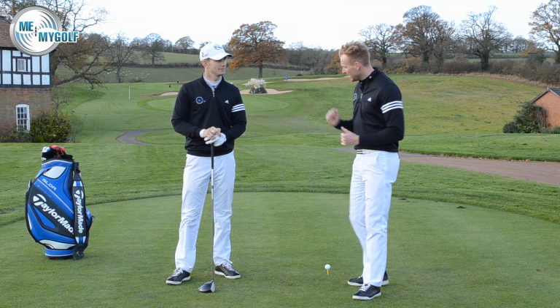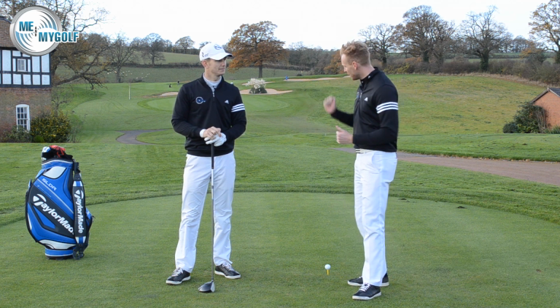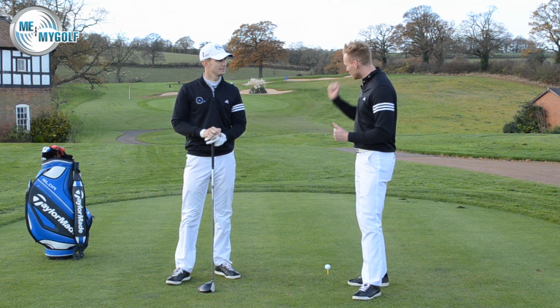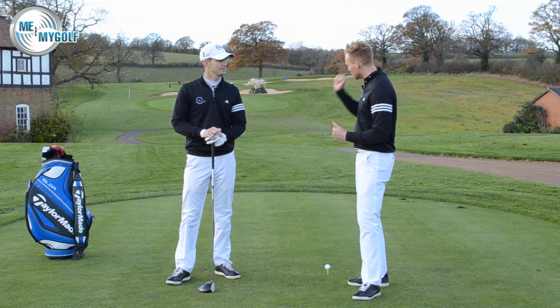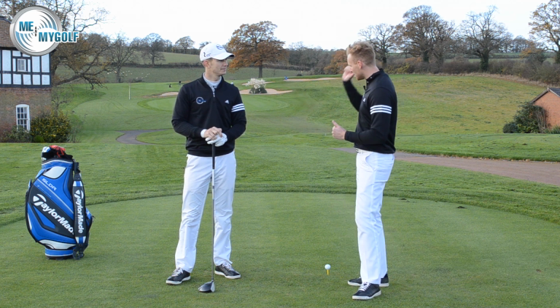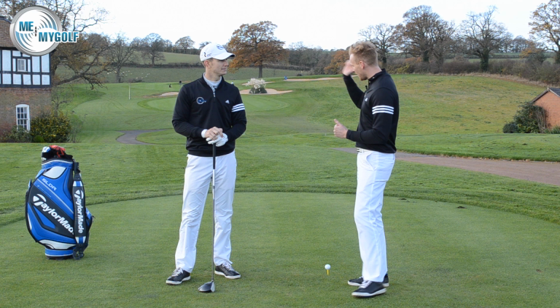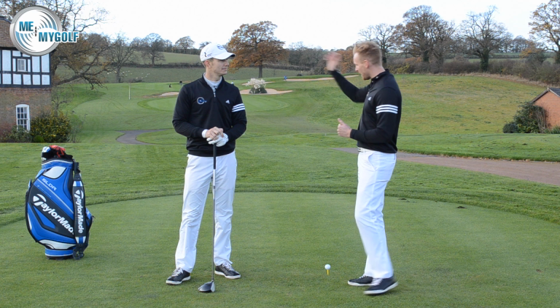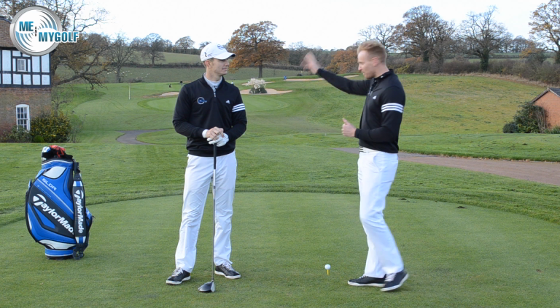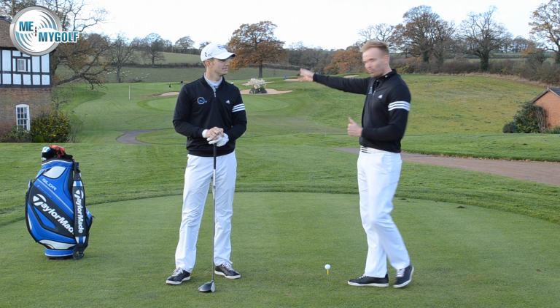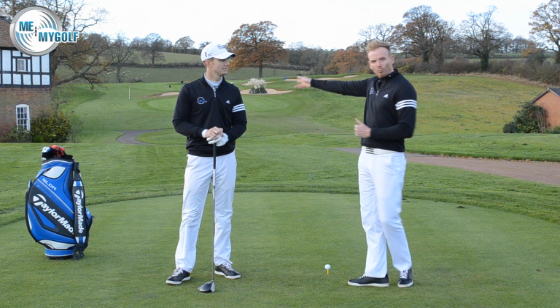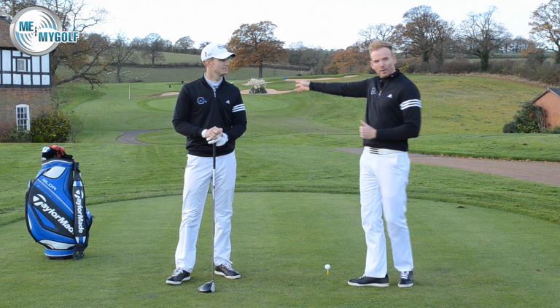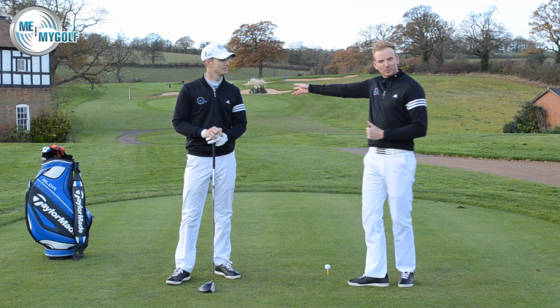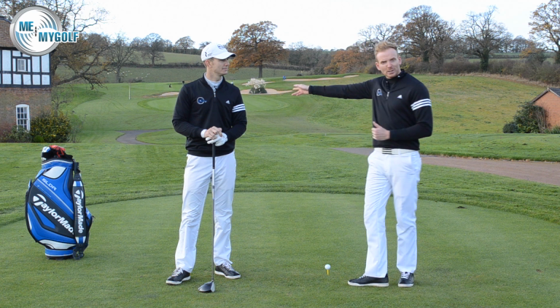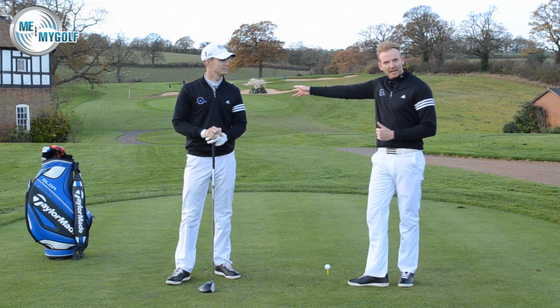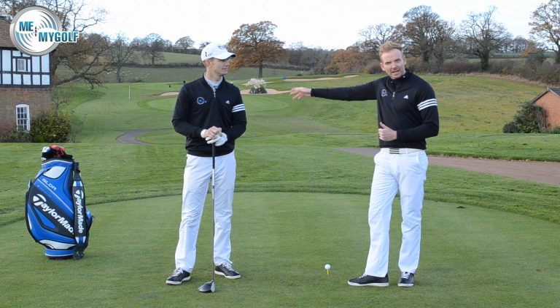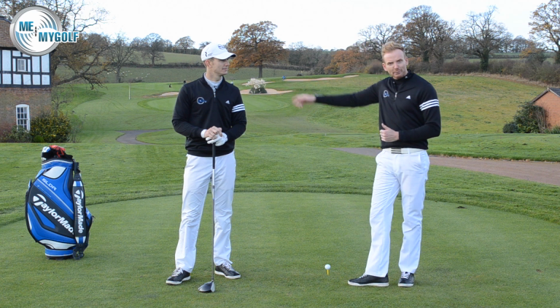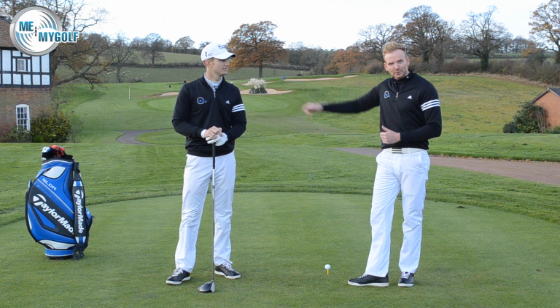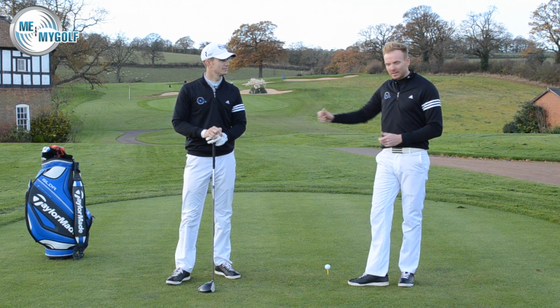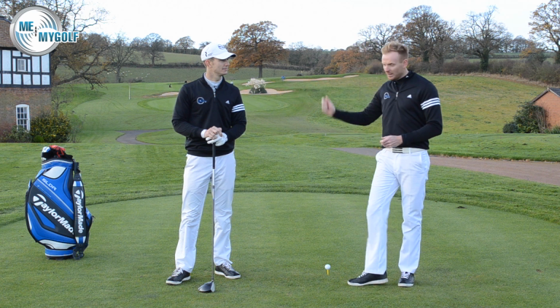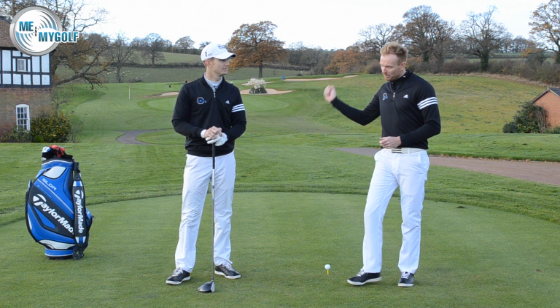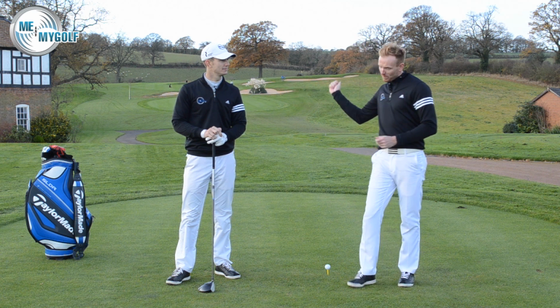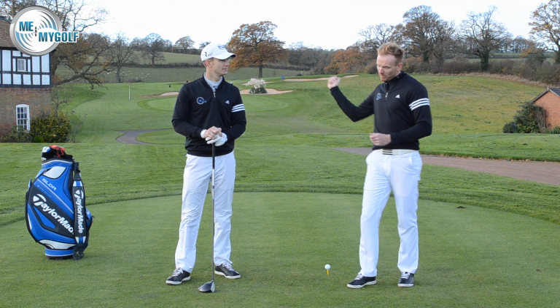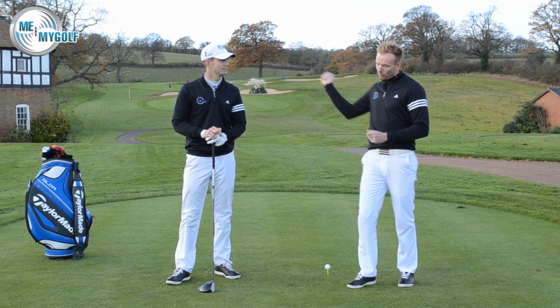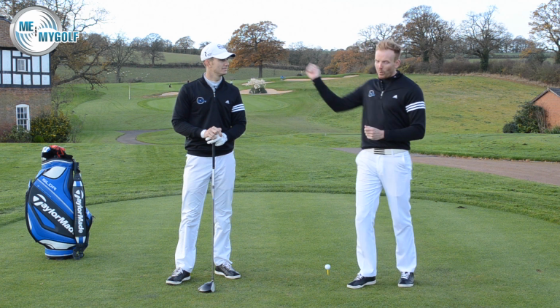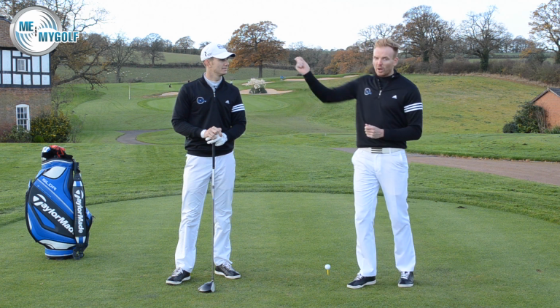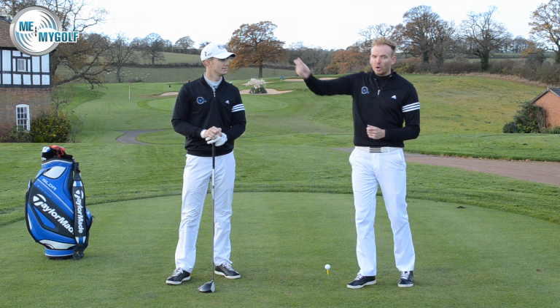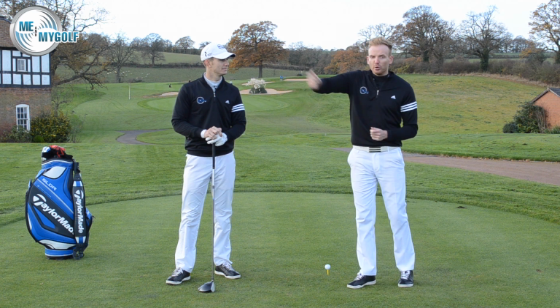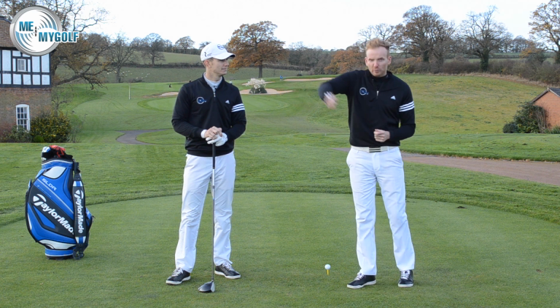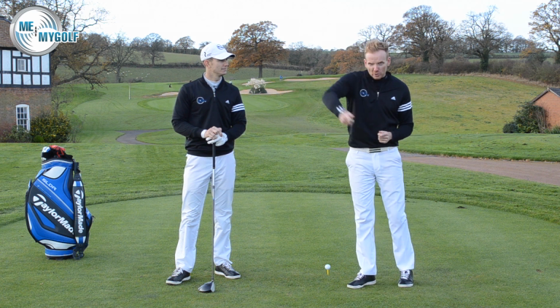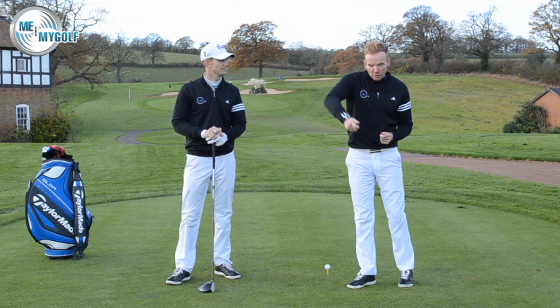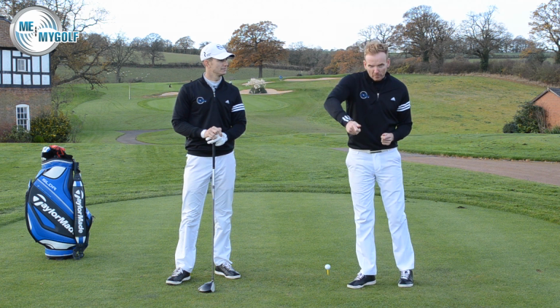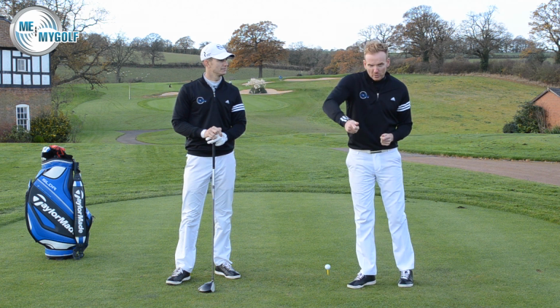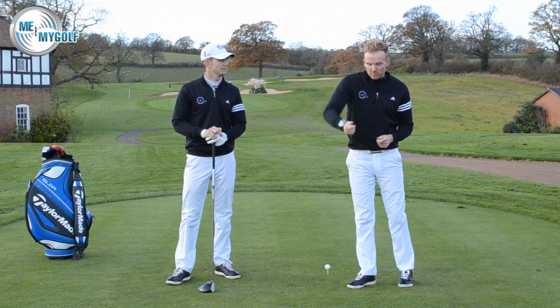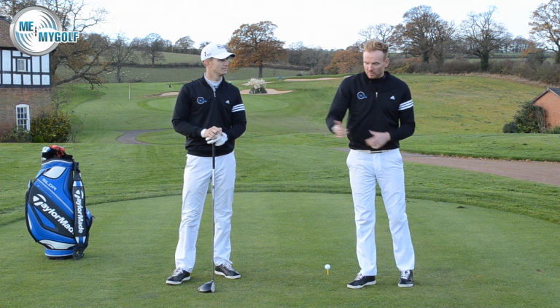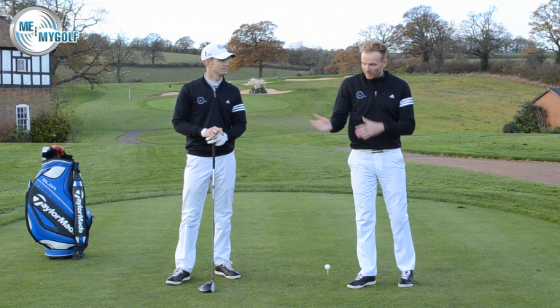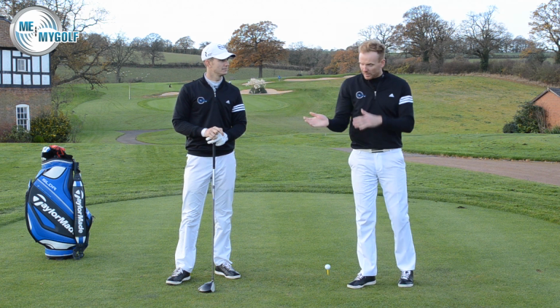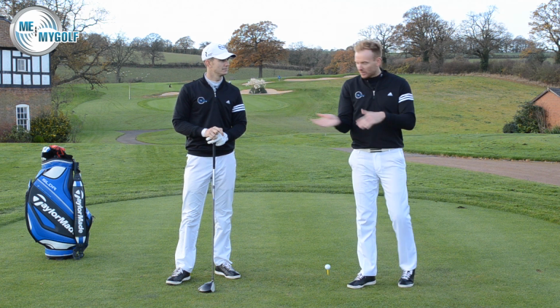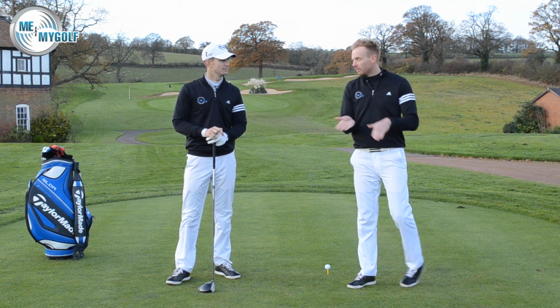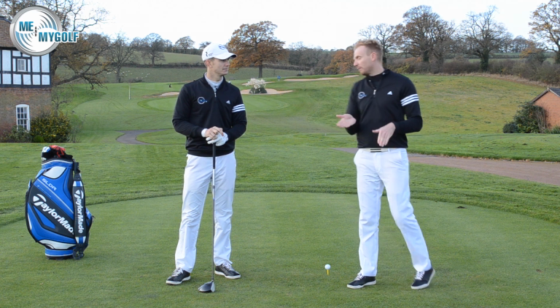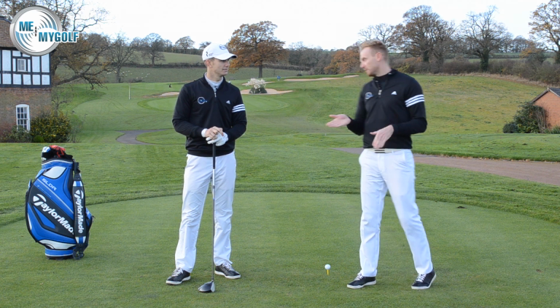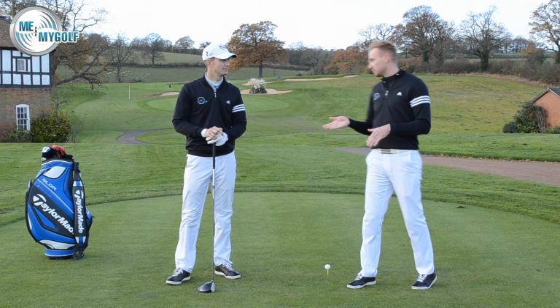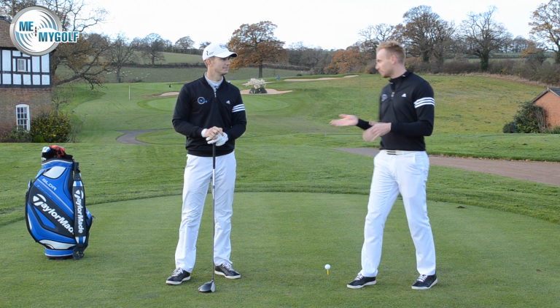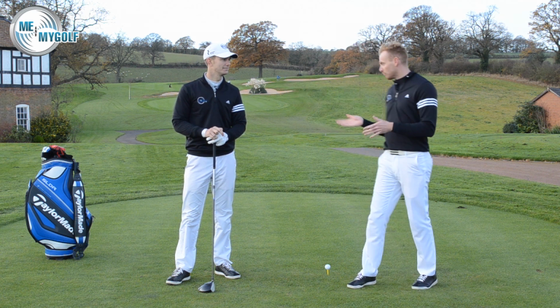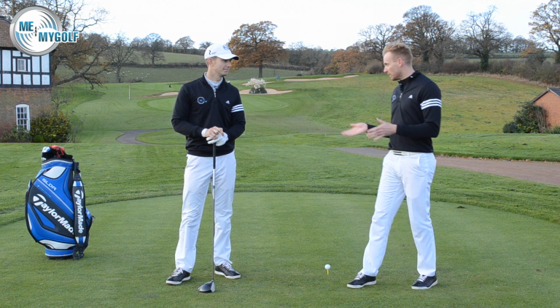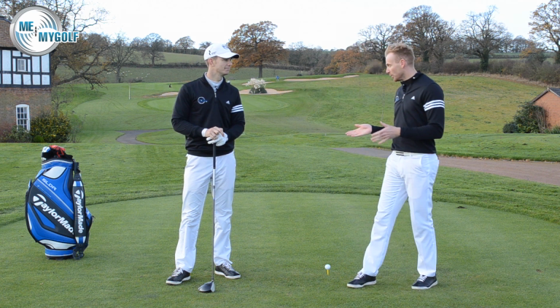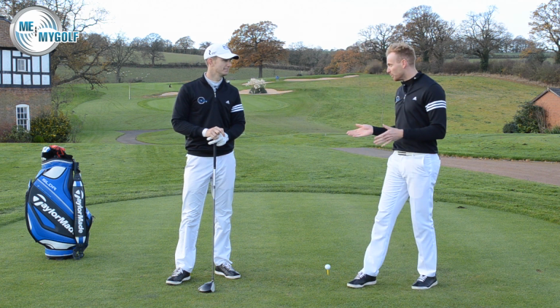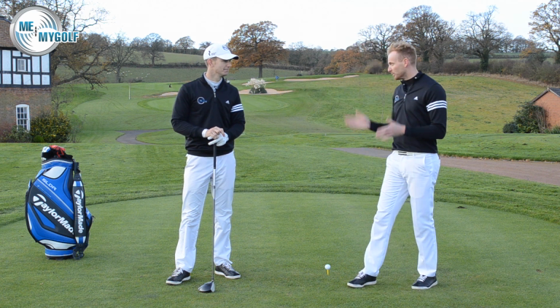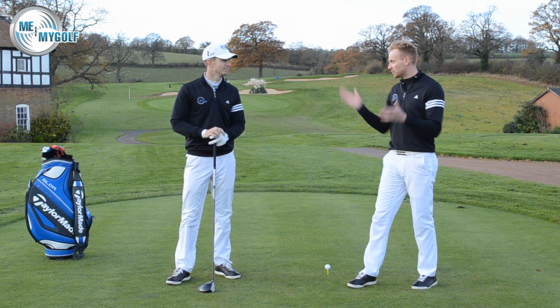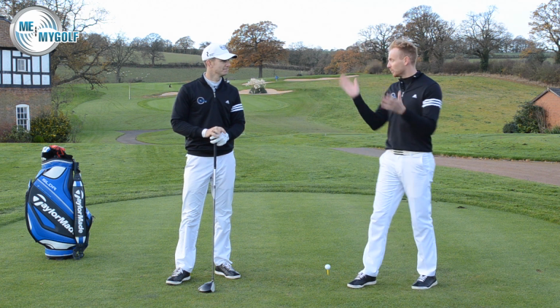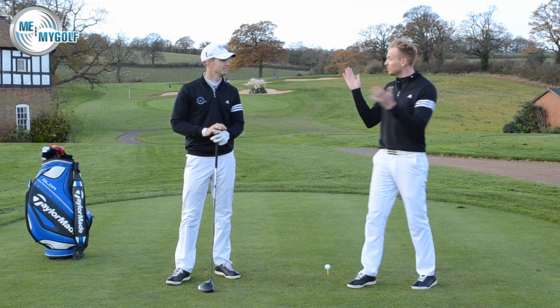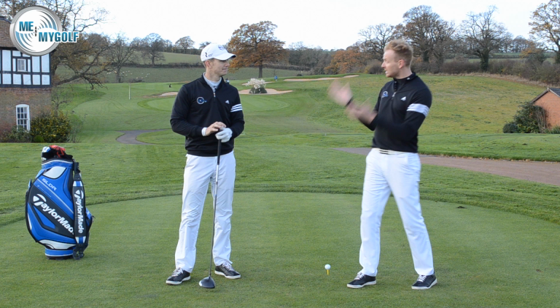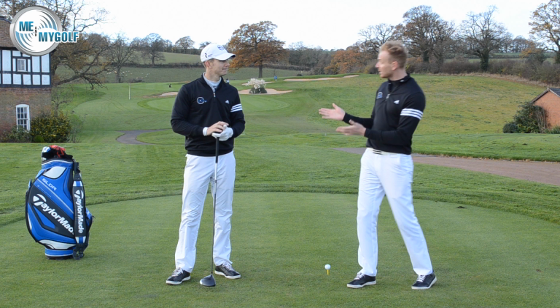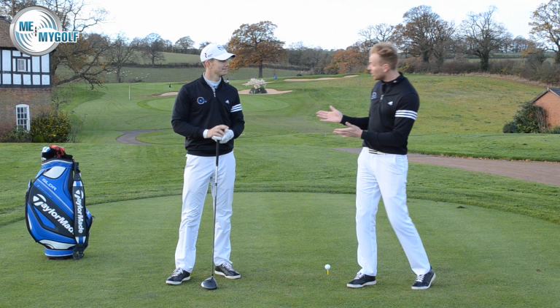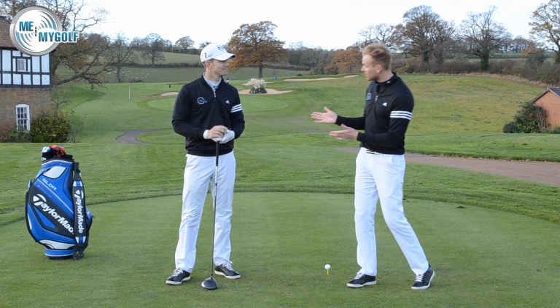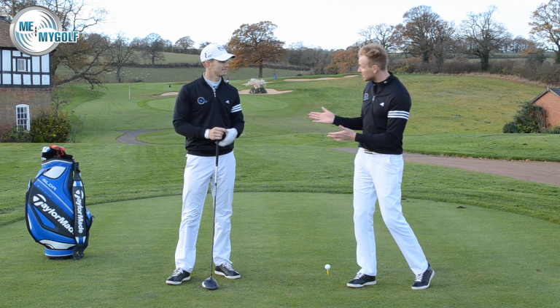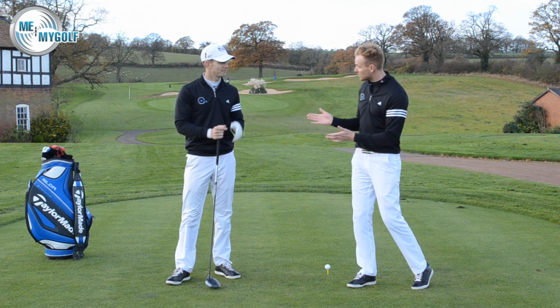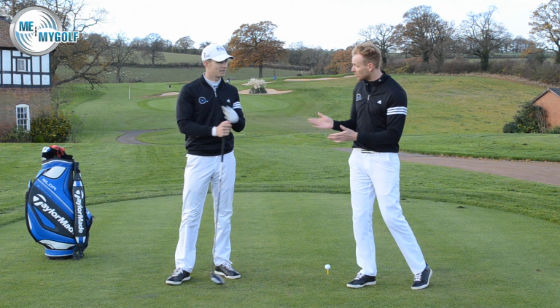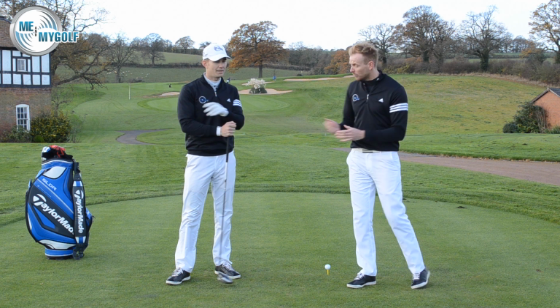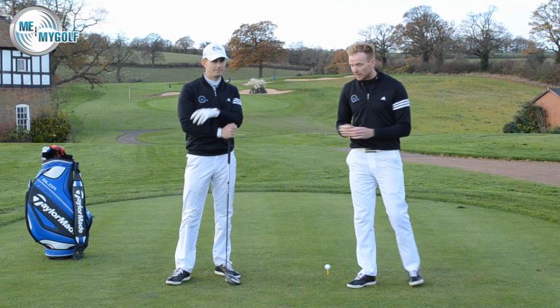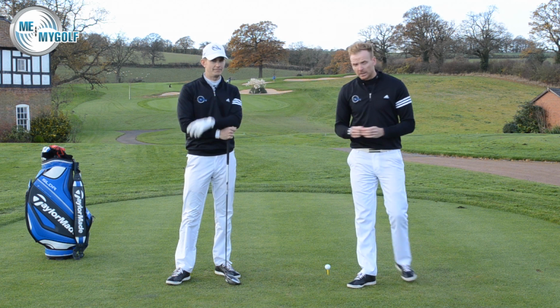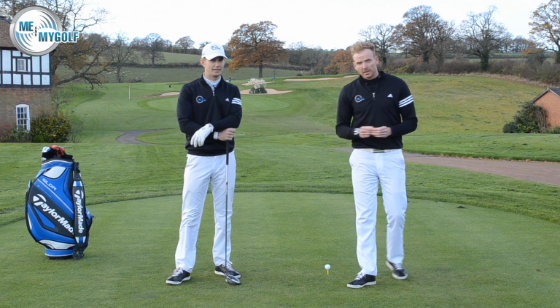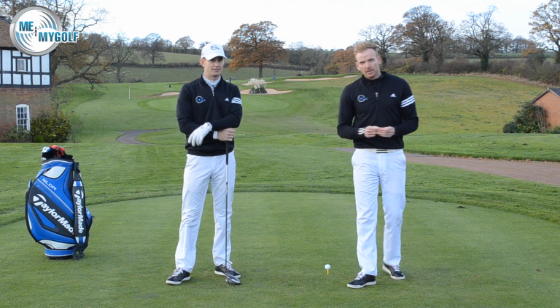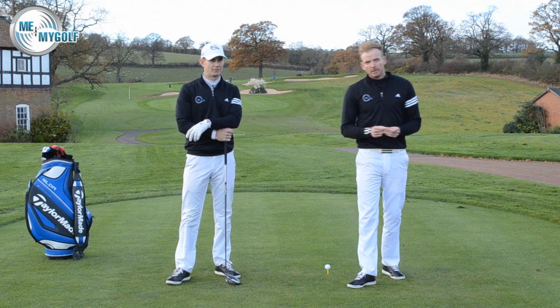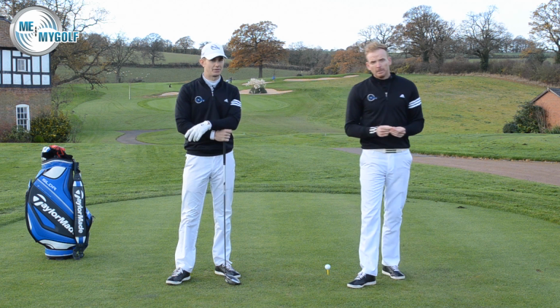He would aim well to the left. He'd be well over the top of the swing, playing the club face really open. So we see a lot of these, don't we? Yeah, definitely.